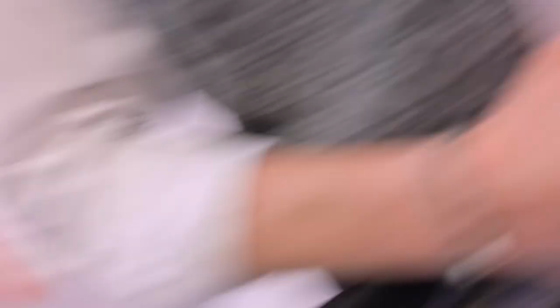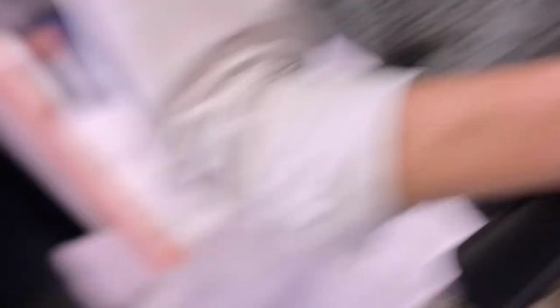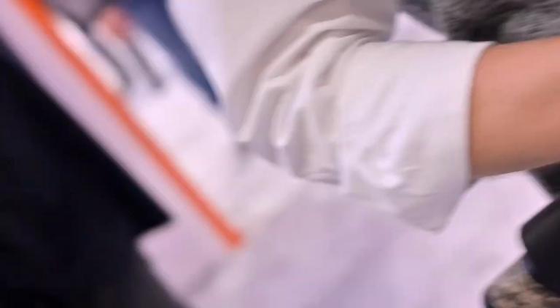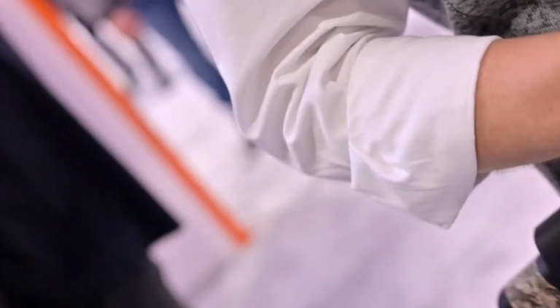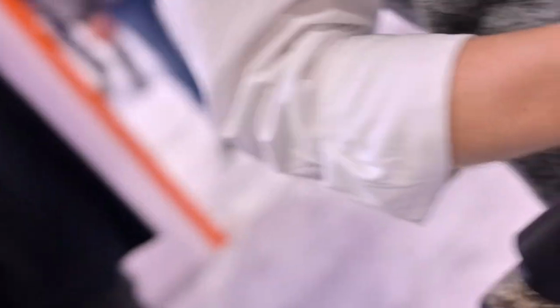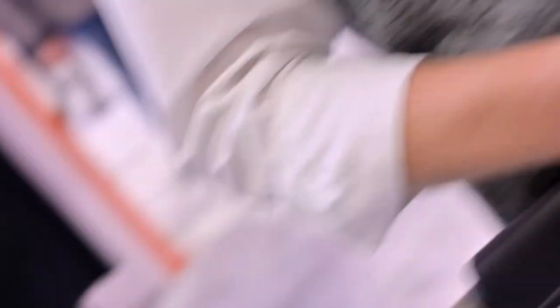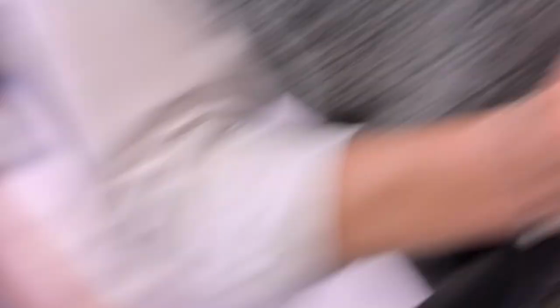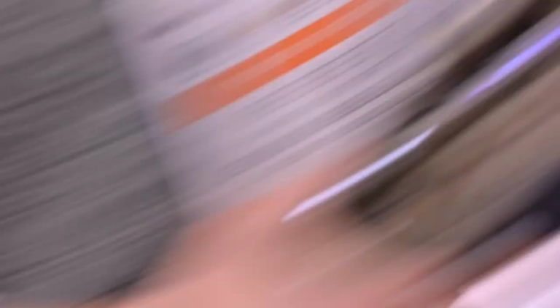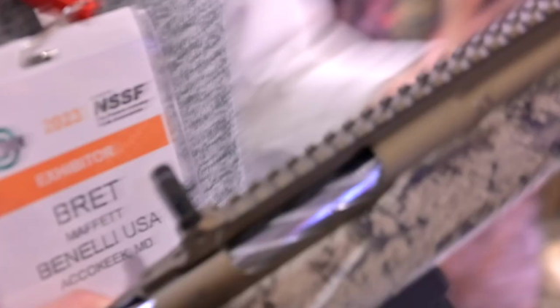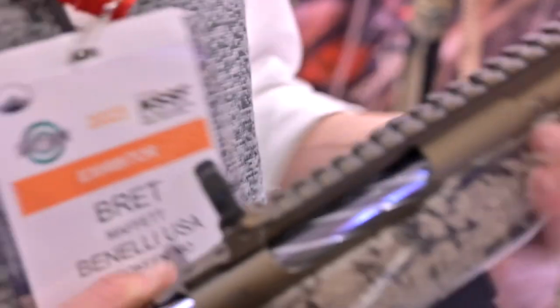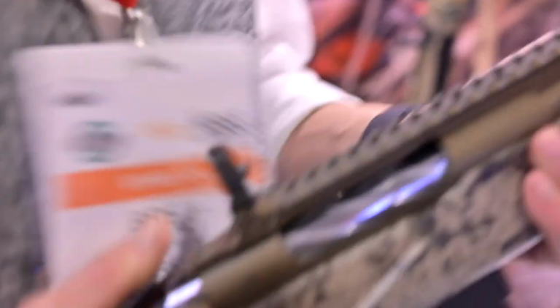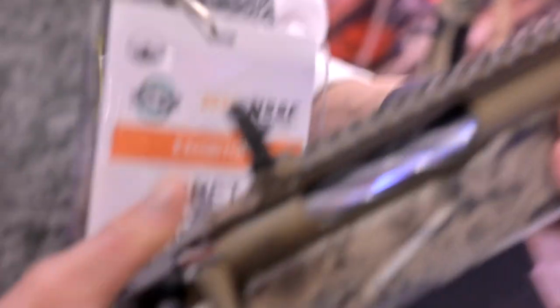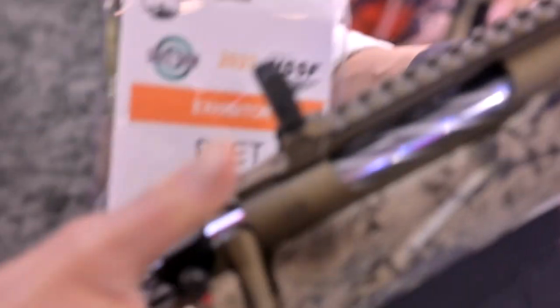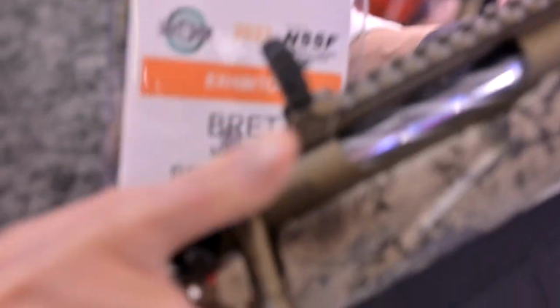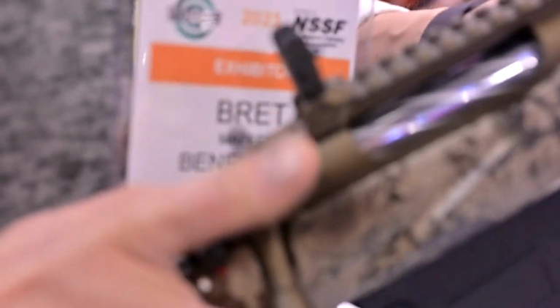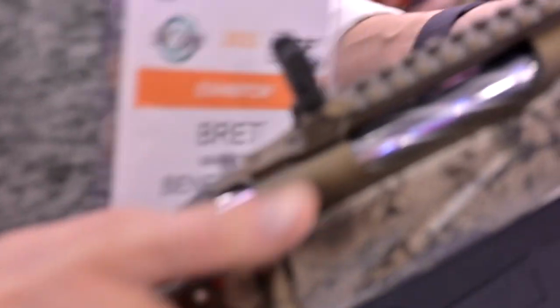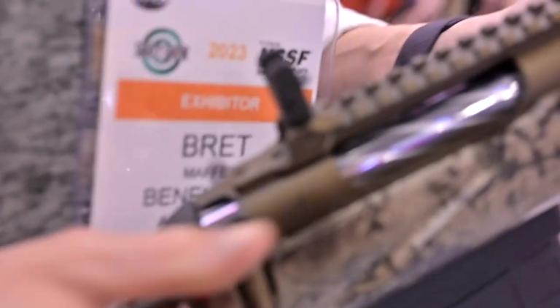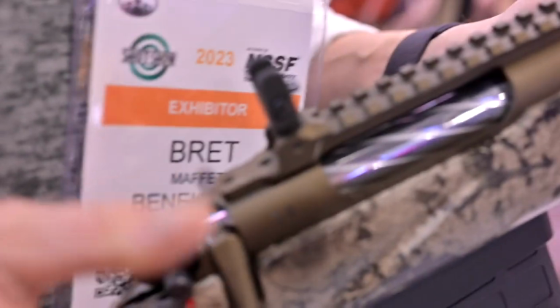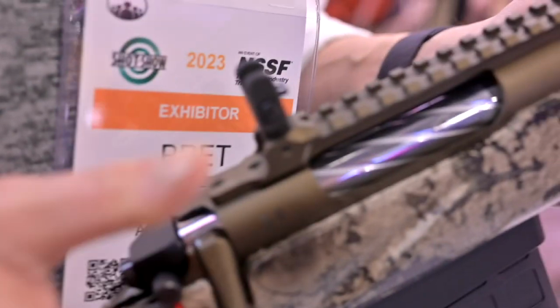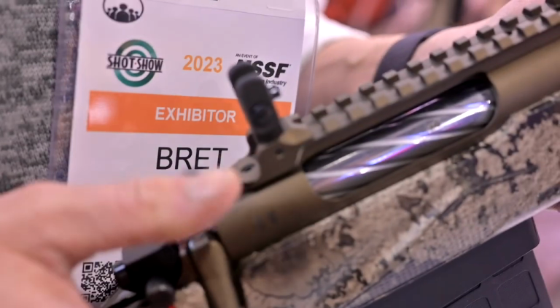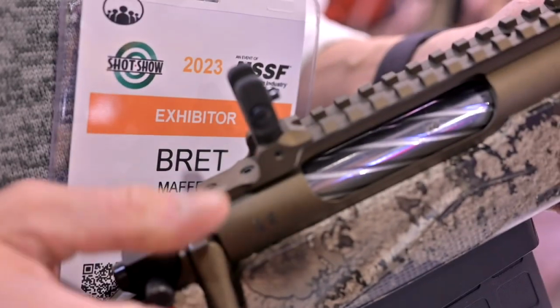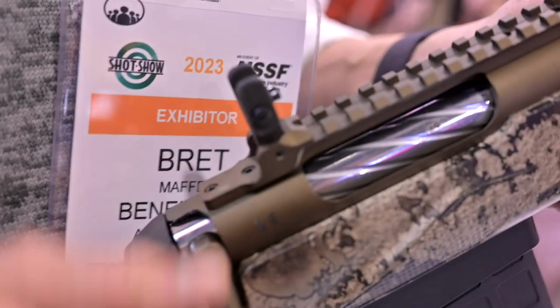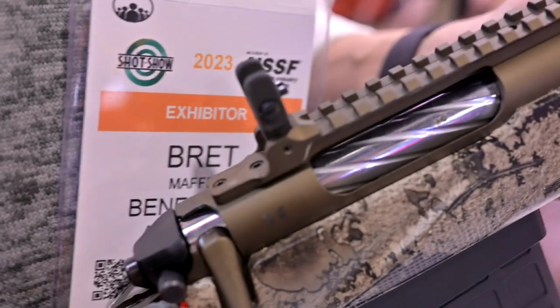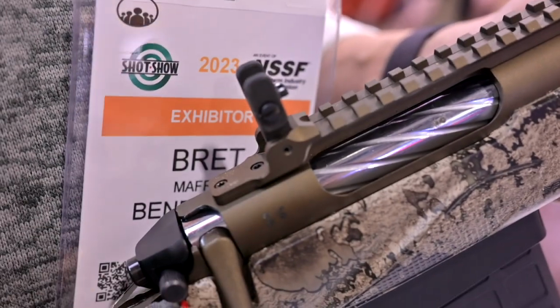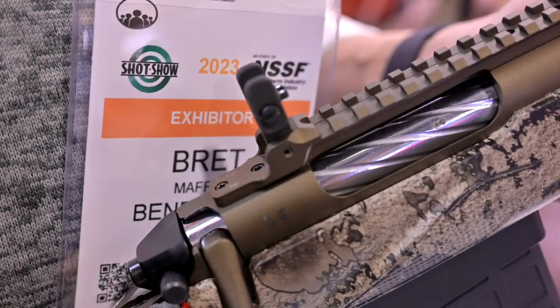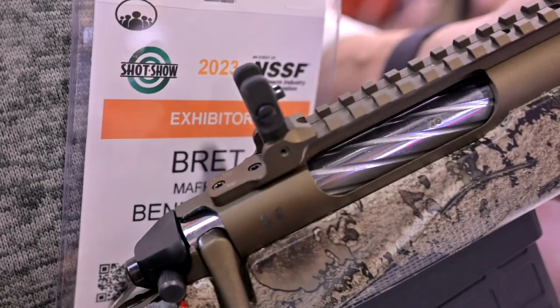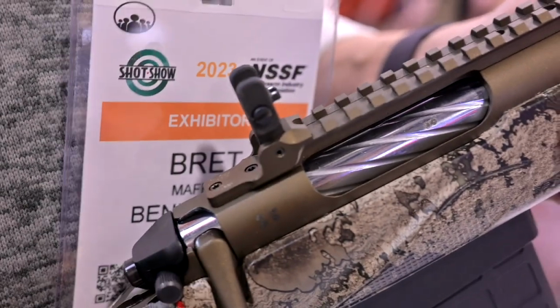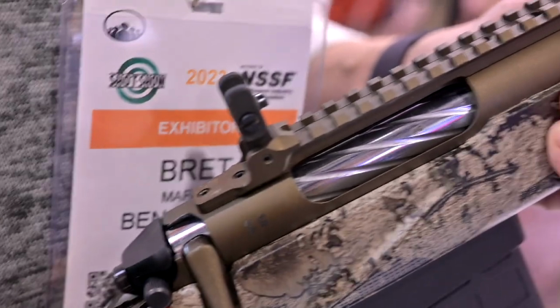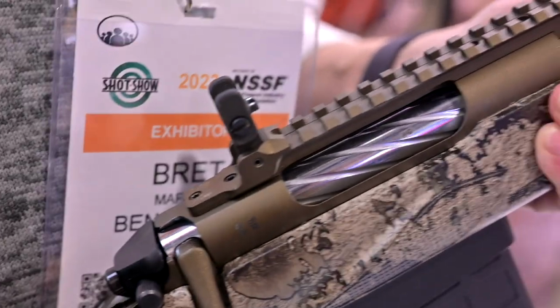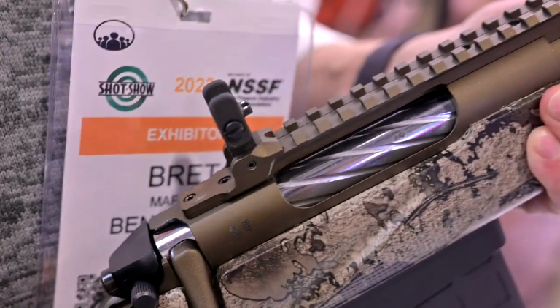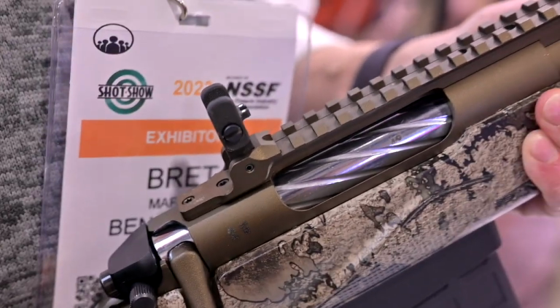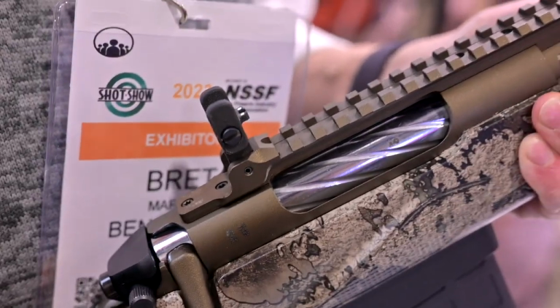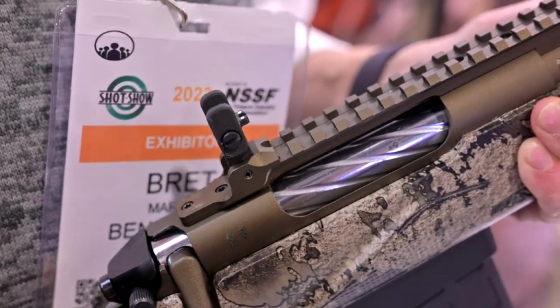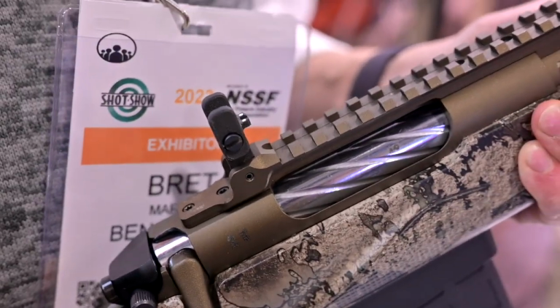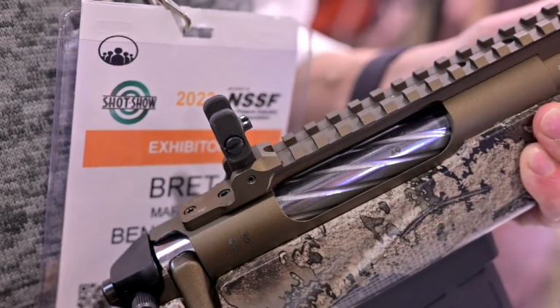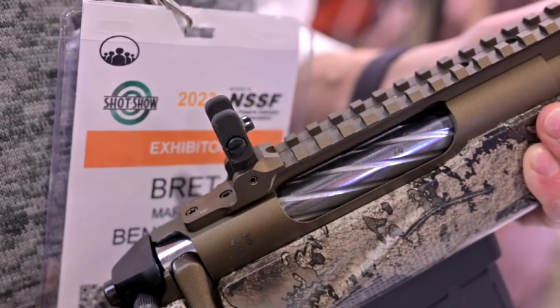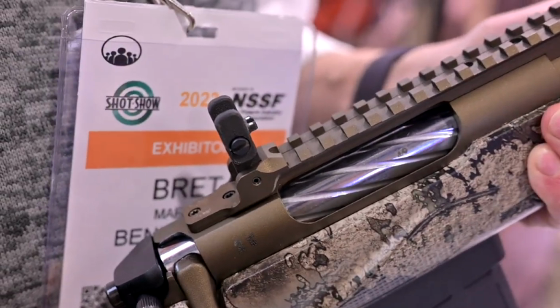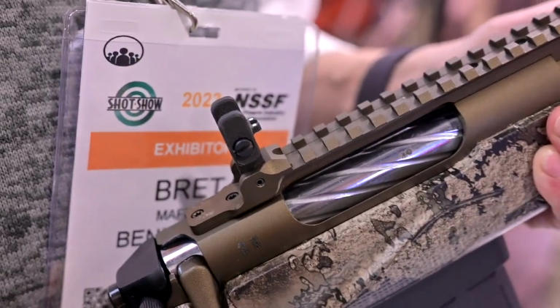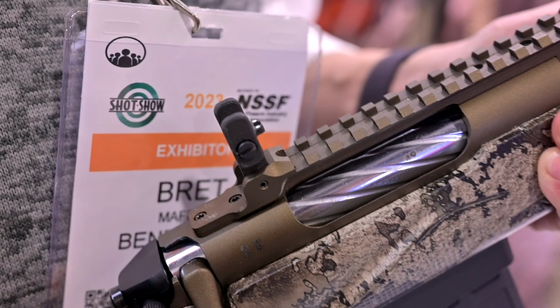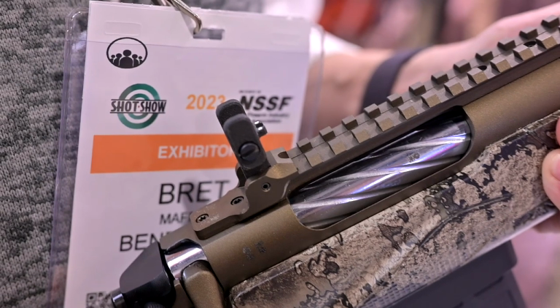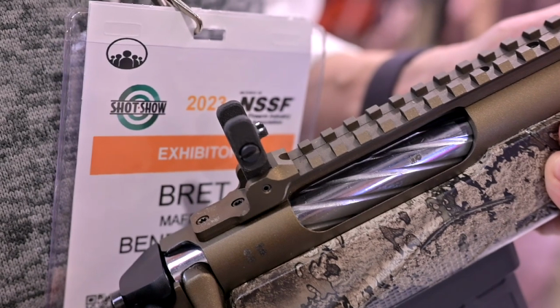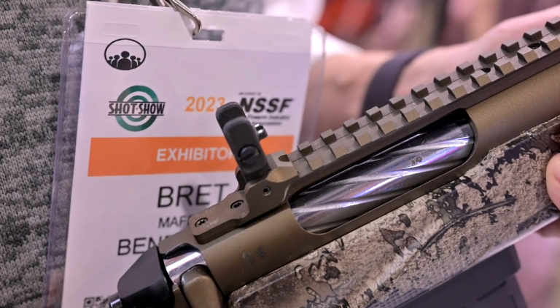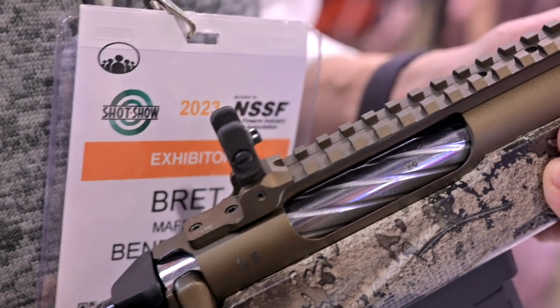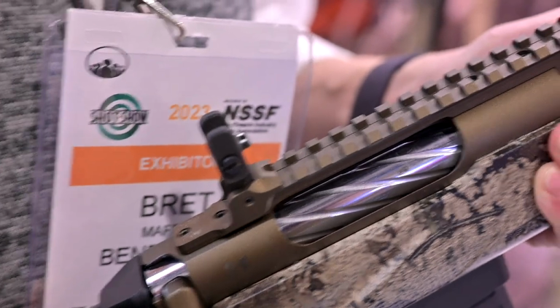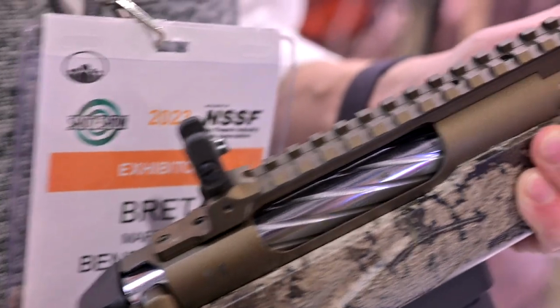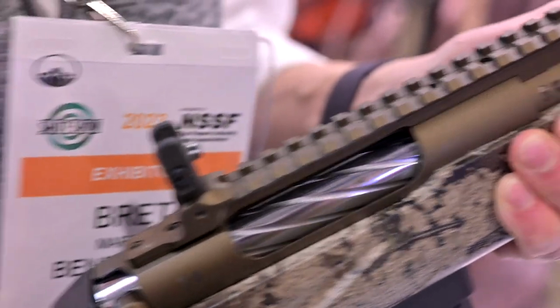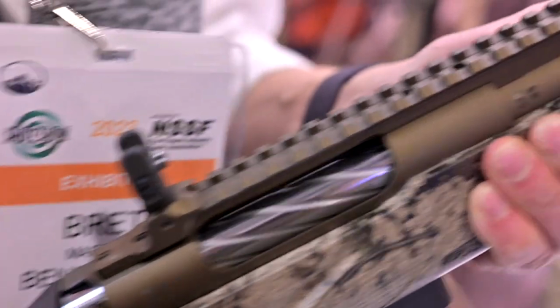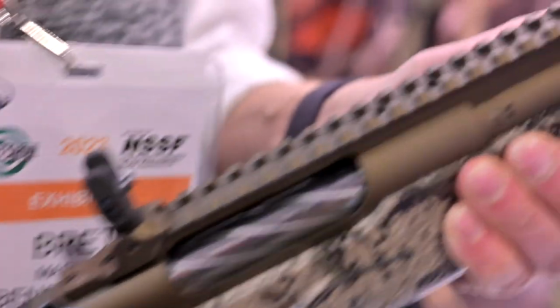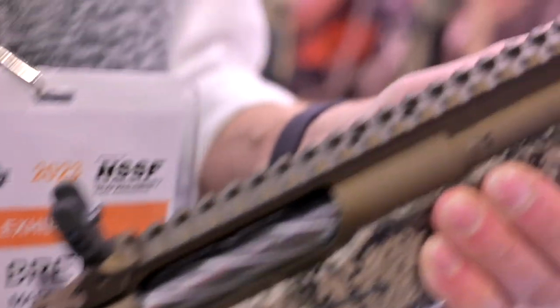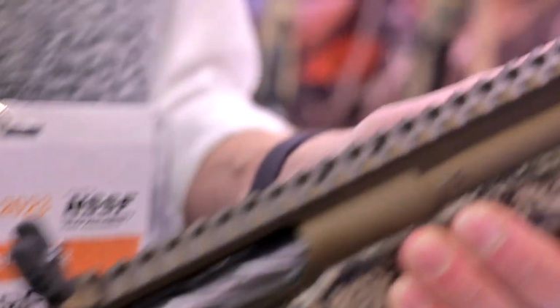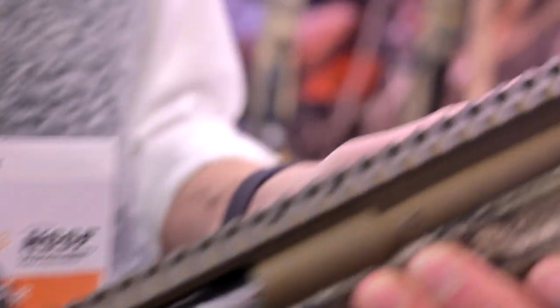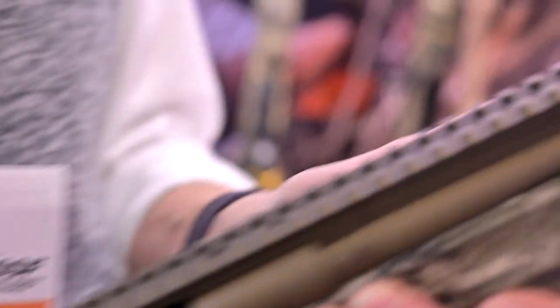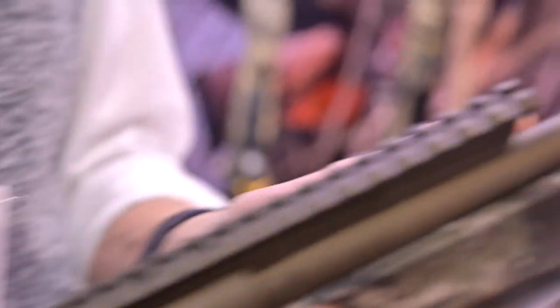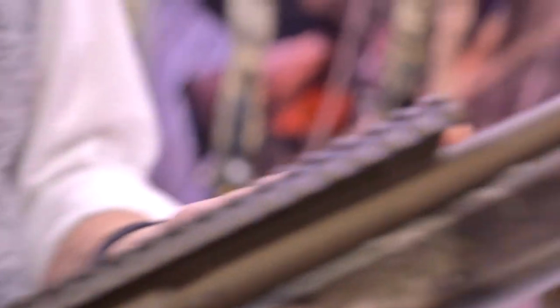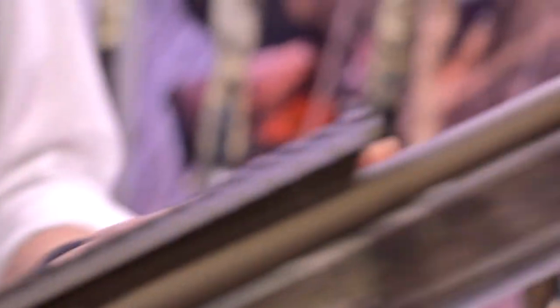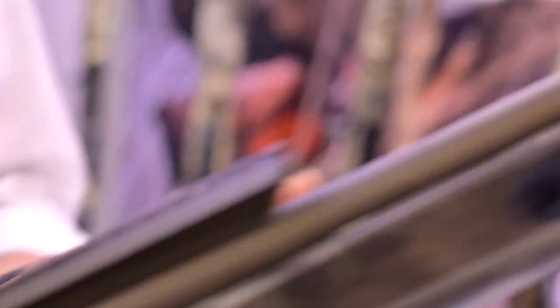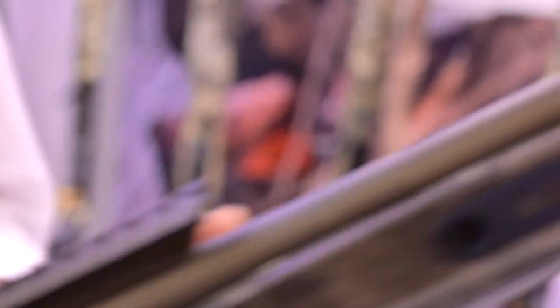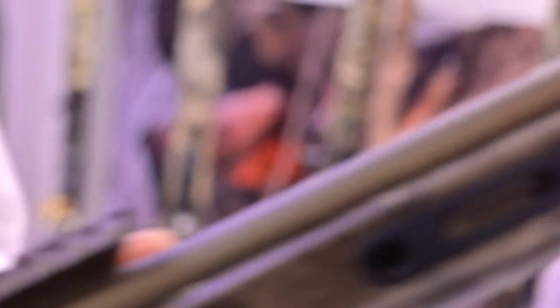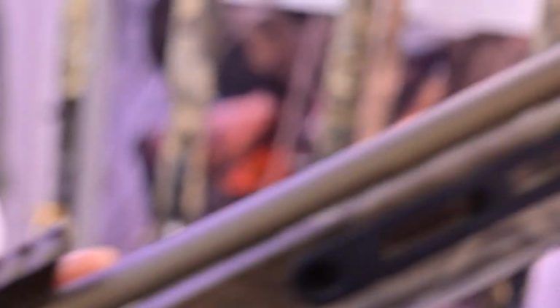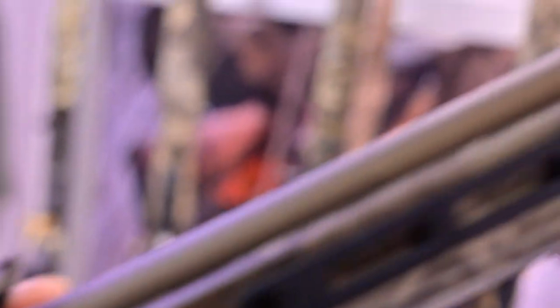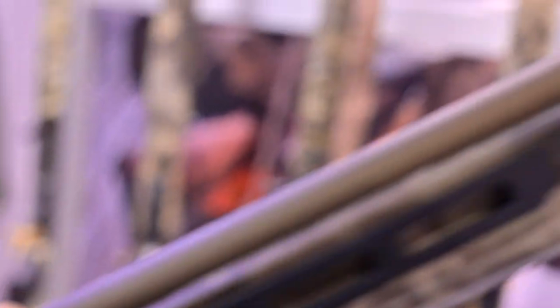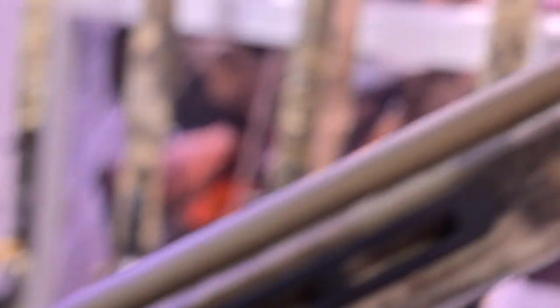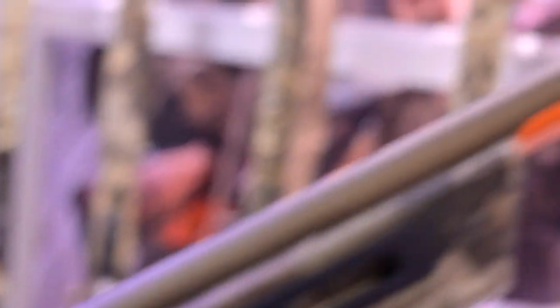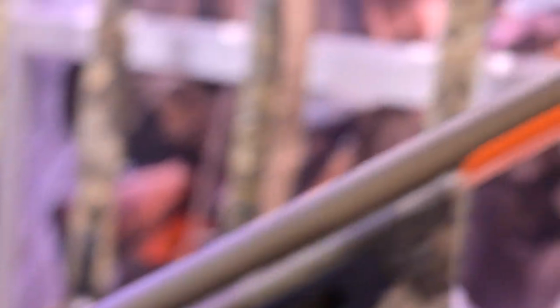Available in .308 and .223 out of the gate. The .223 was designed specifically to be able to shoot 5.56 as well.